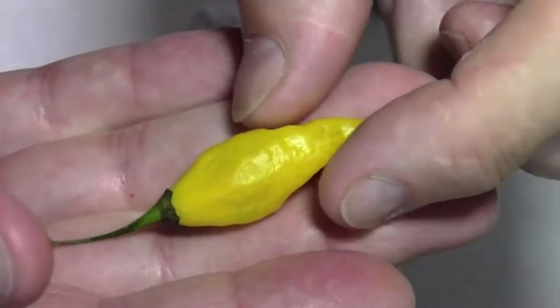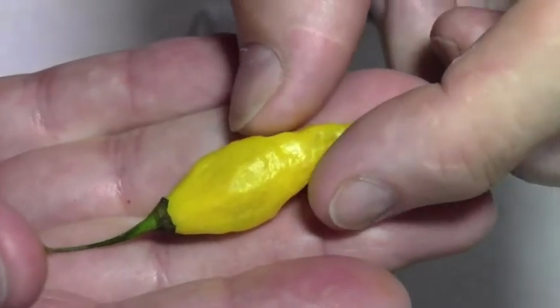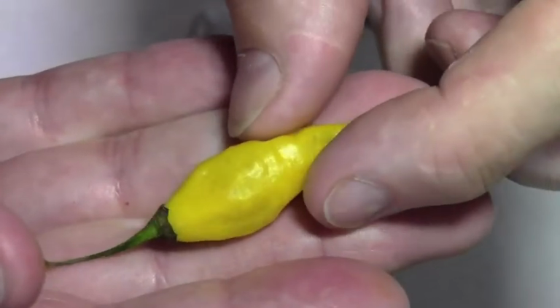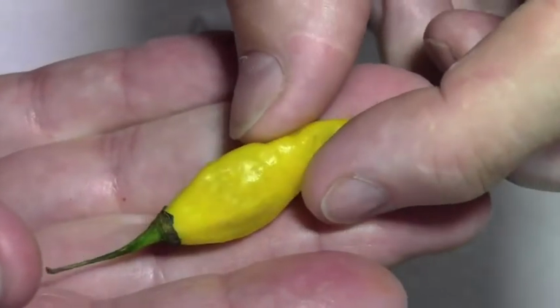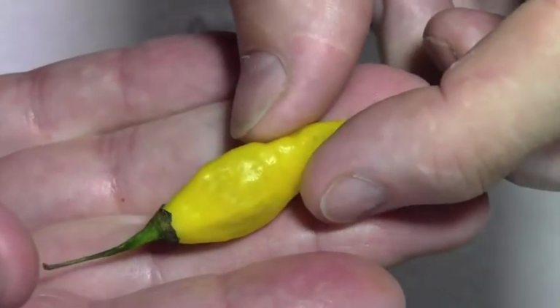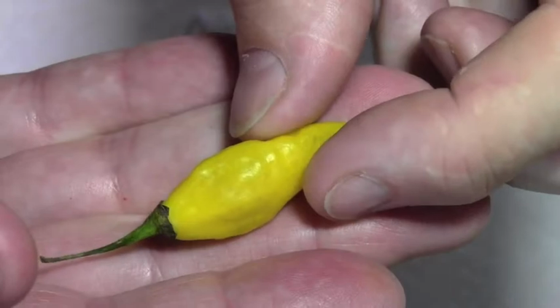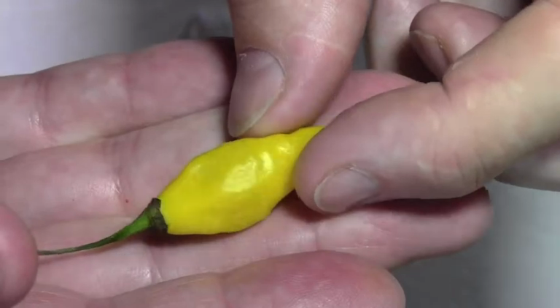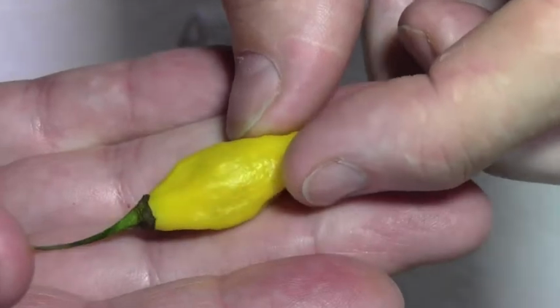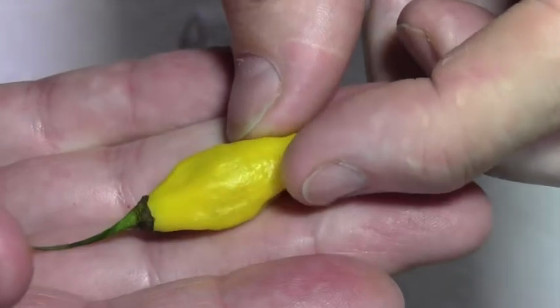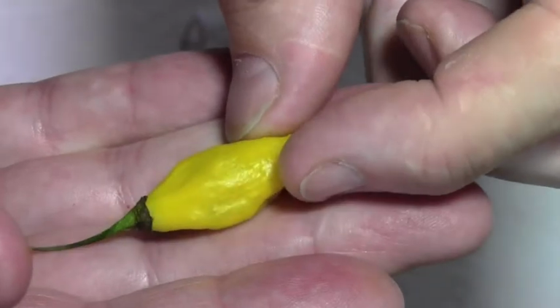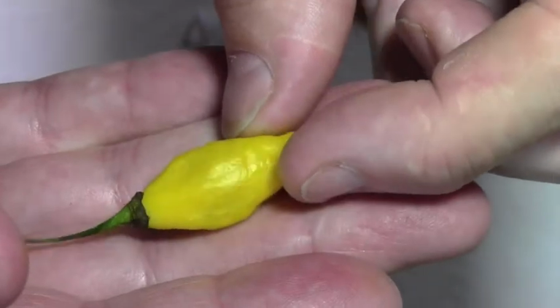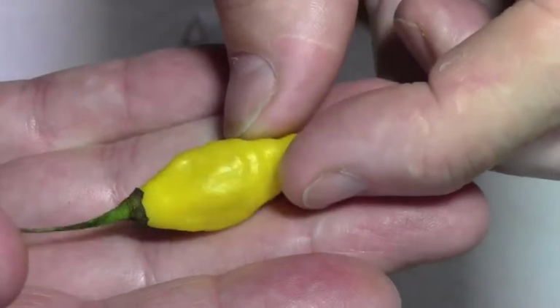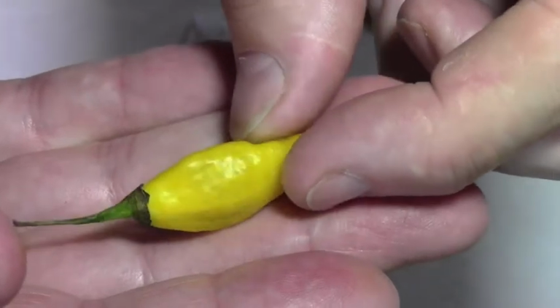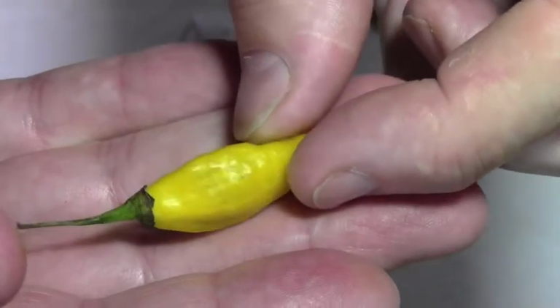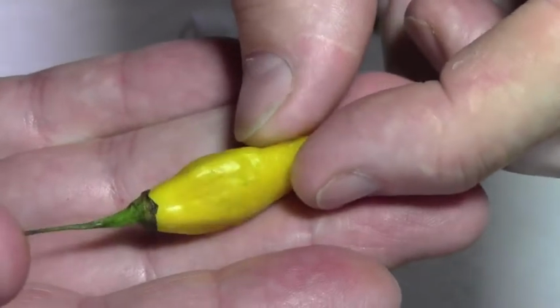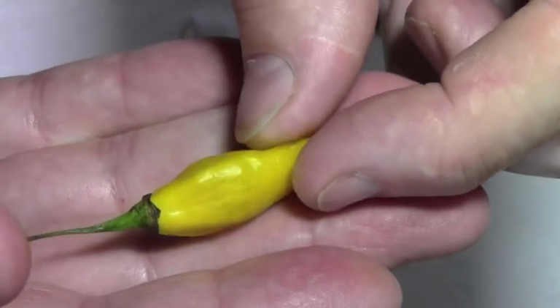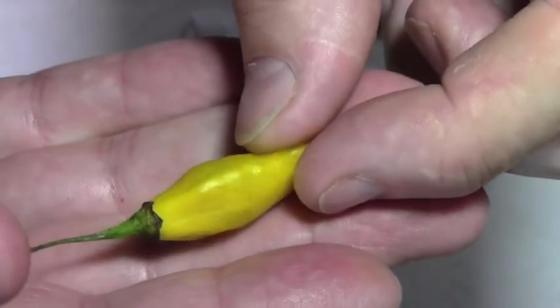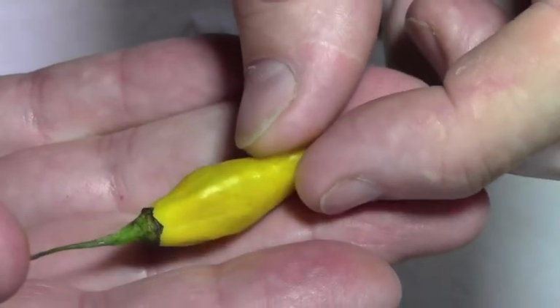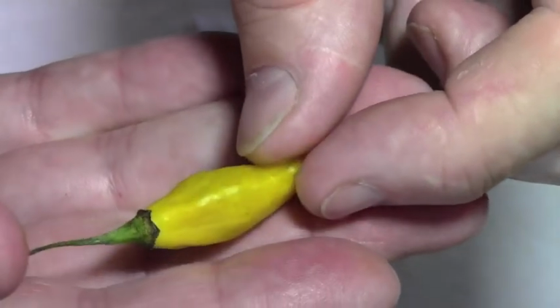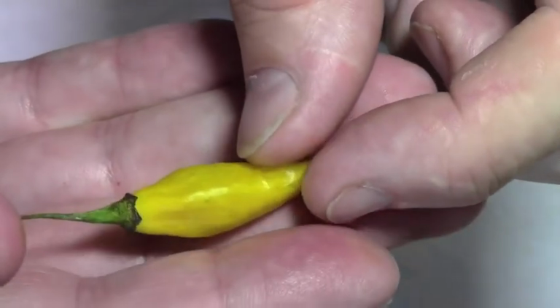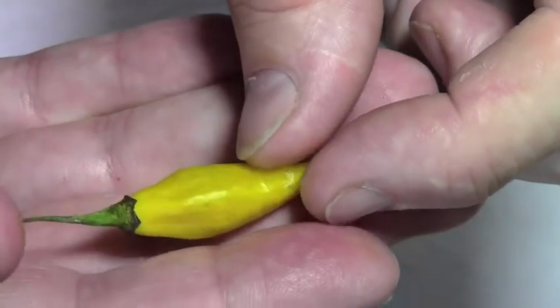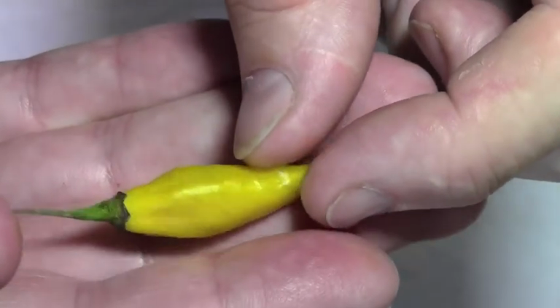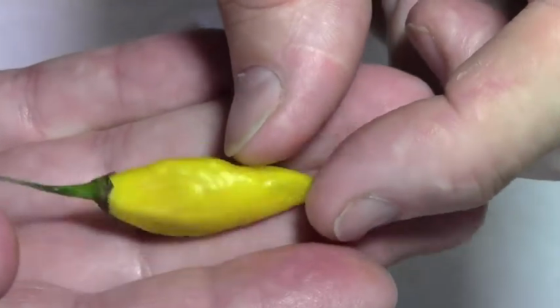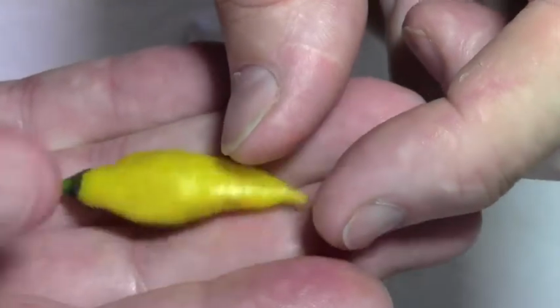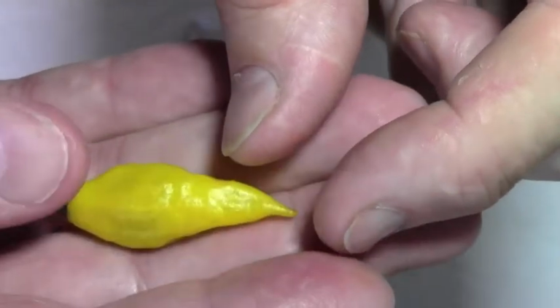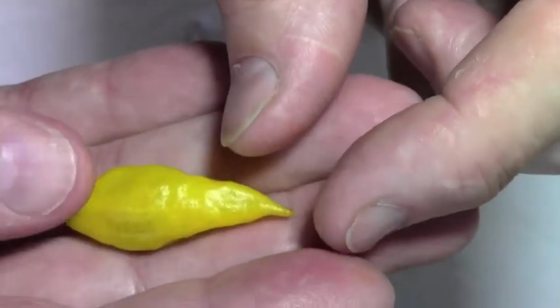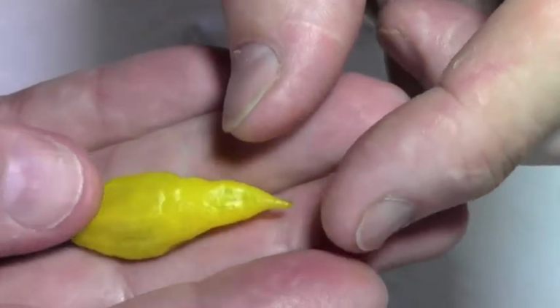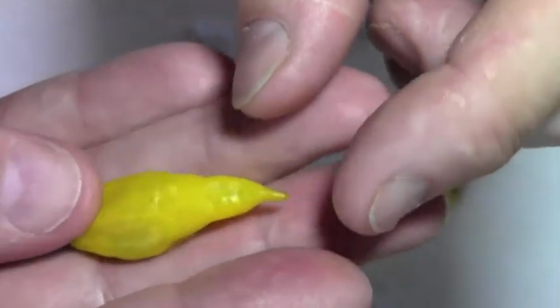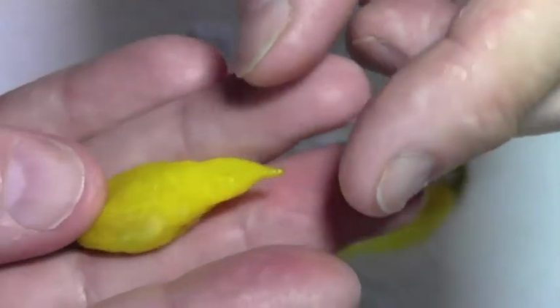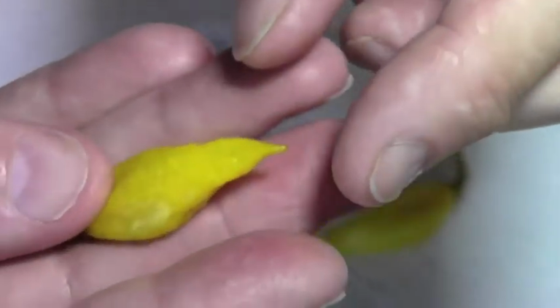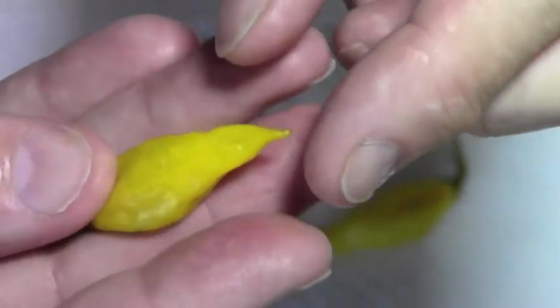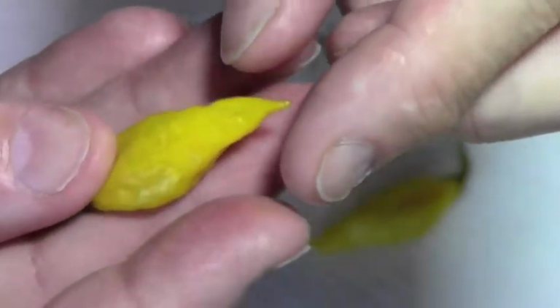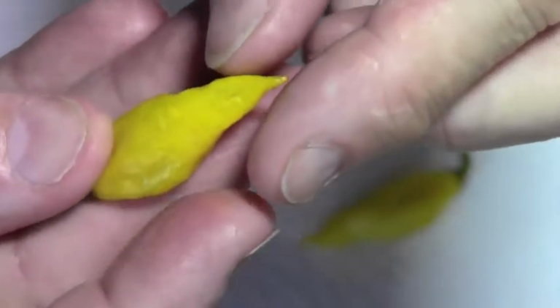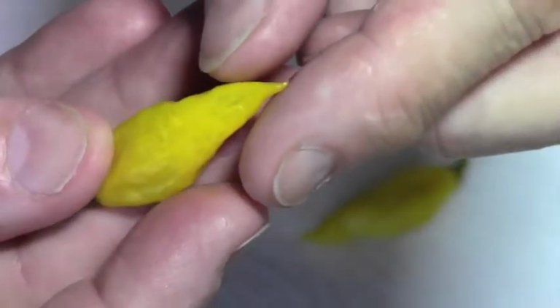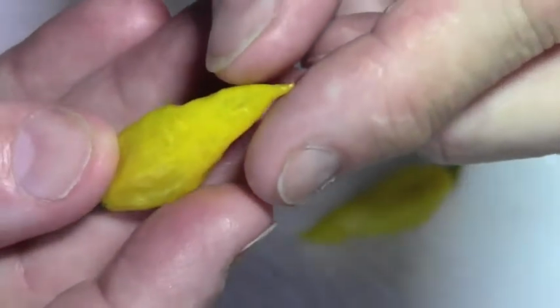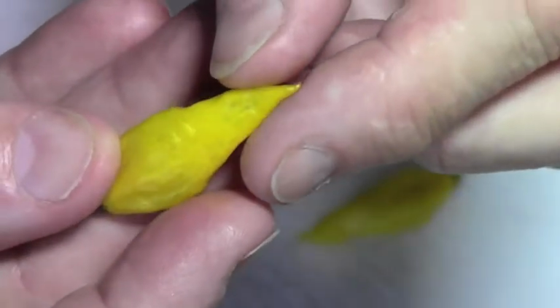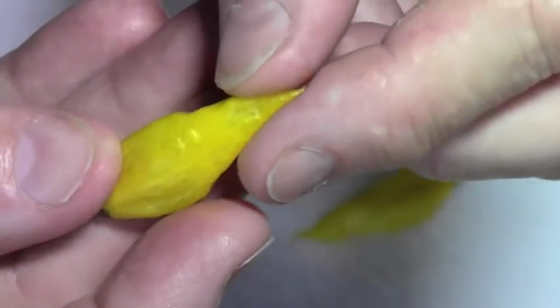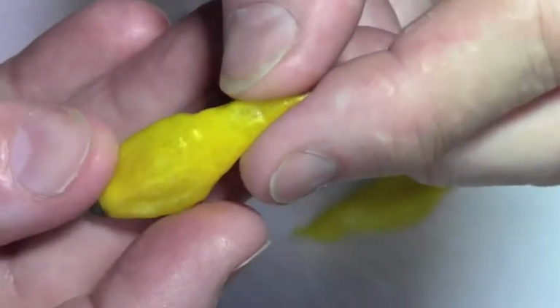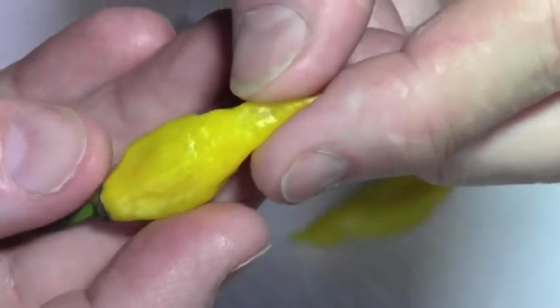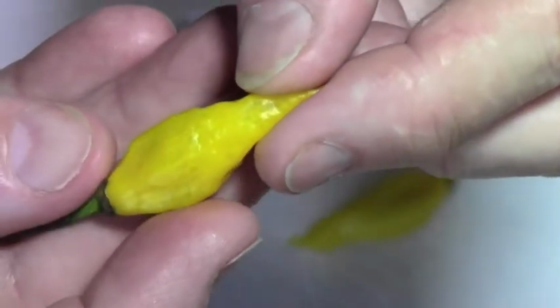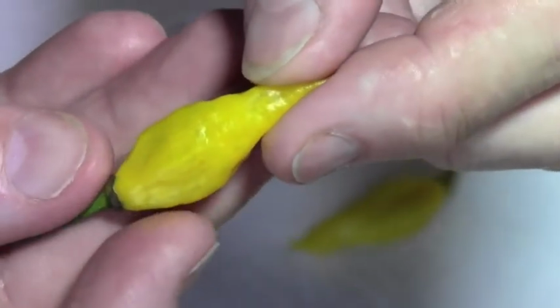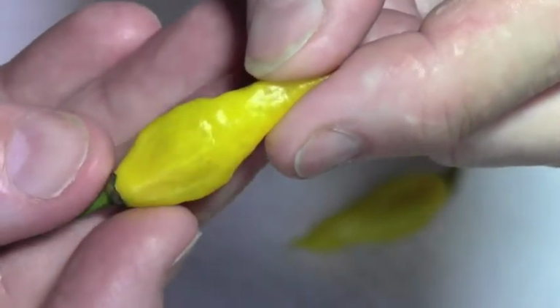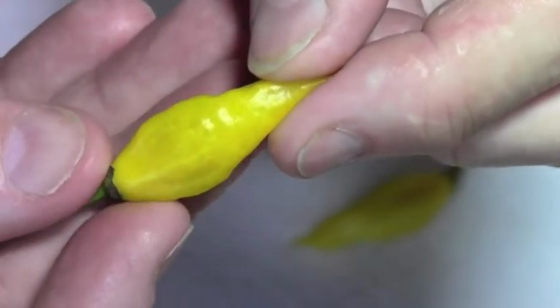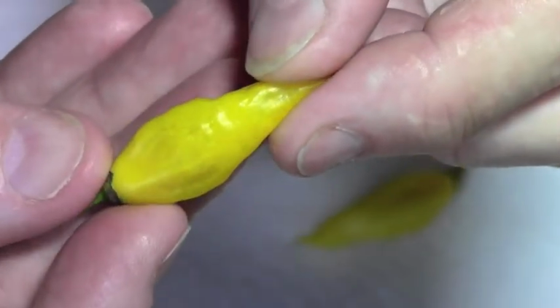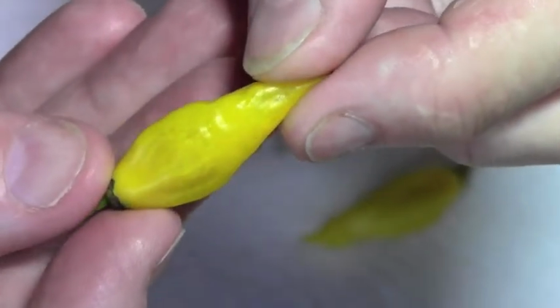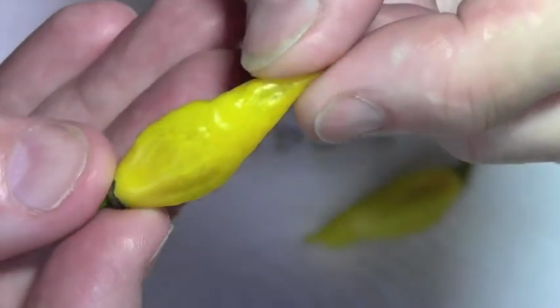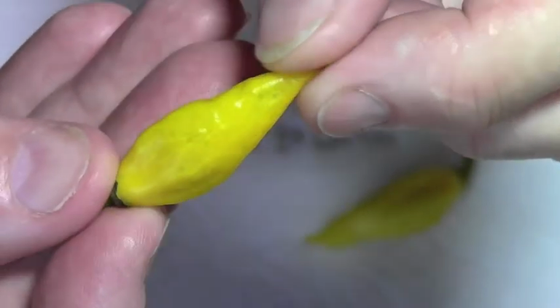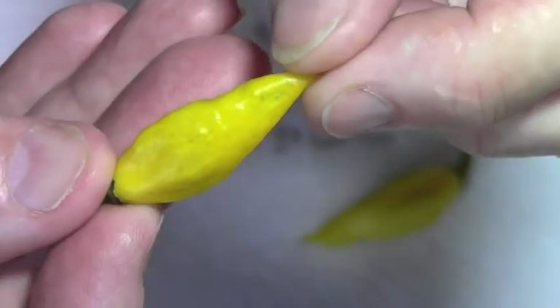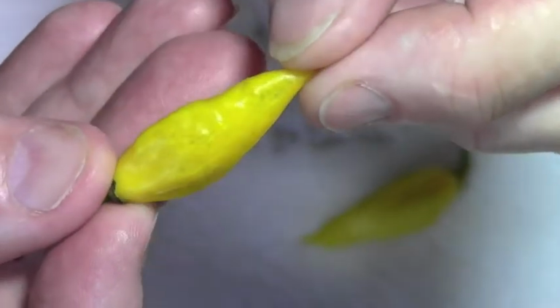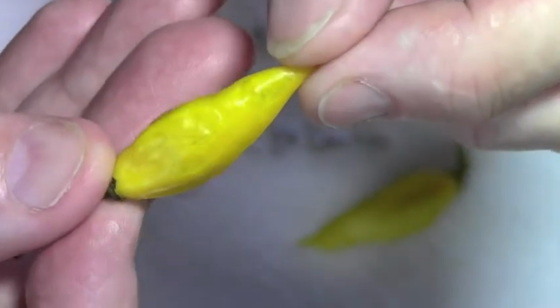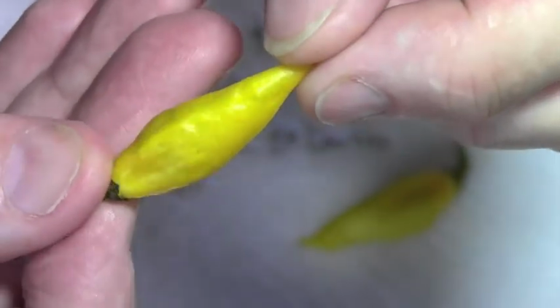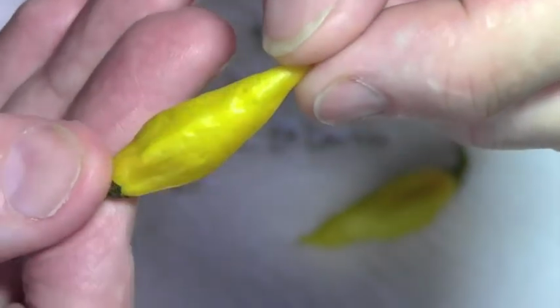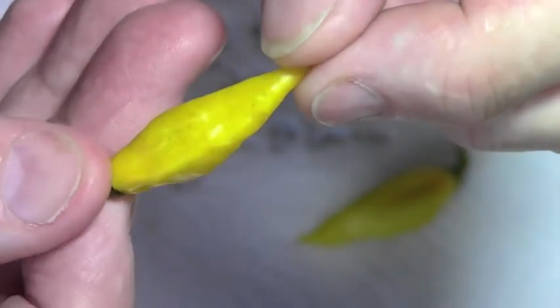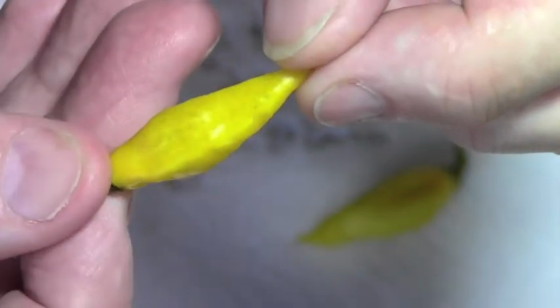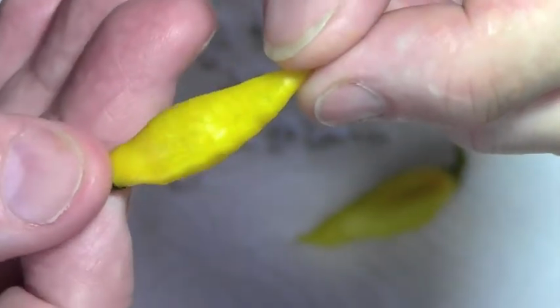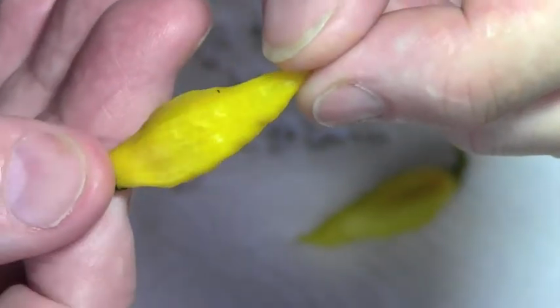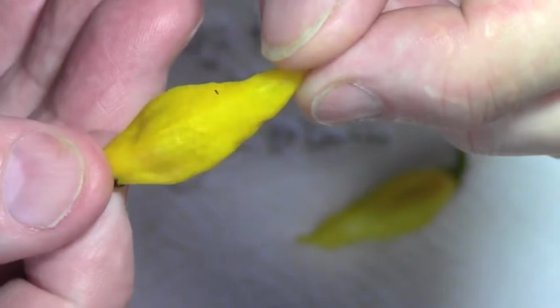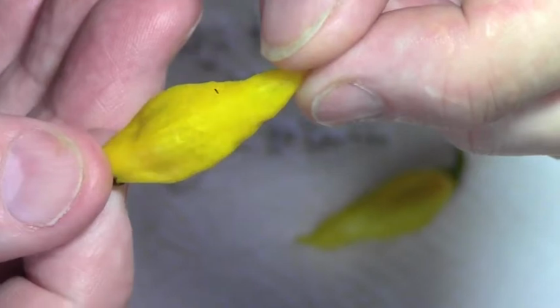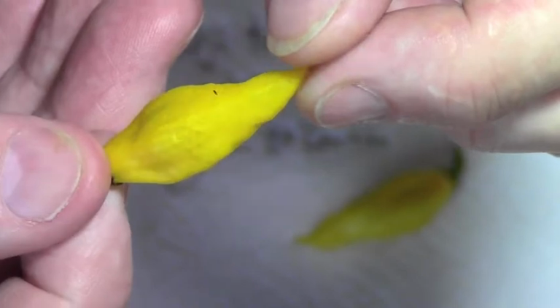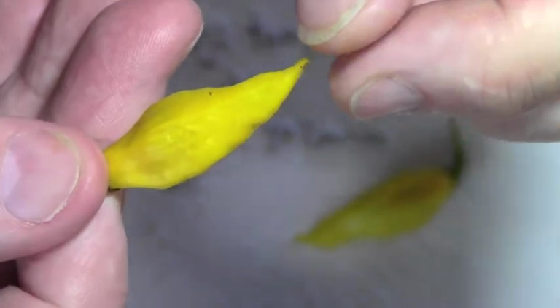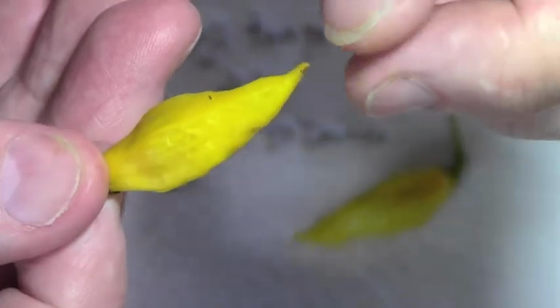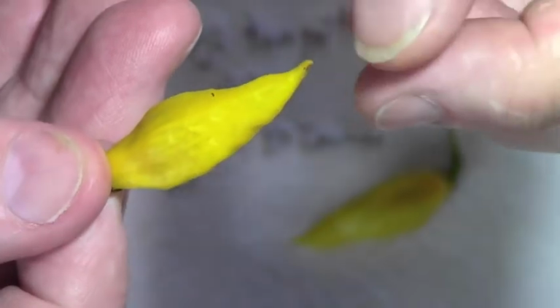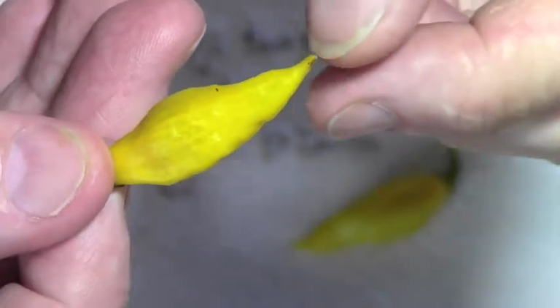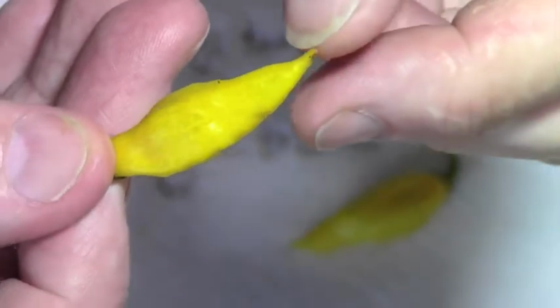You can kind of see the insides a little bit. Really cool looking pod — it's a great colour.